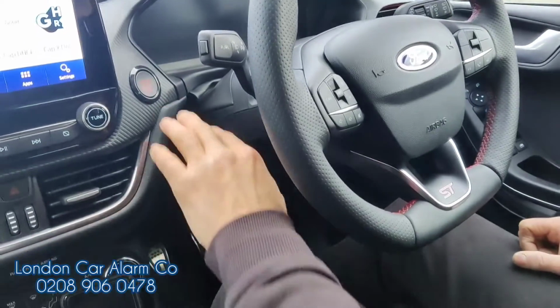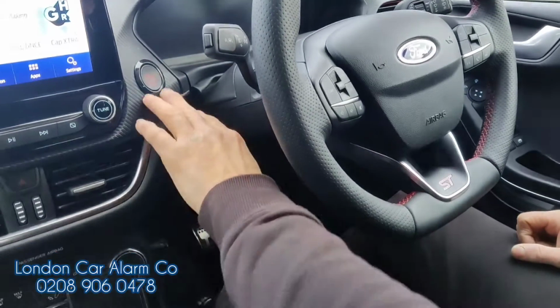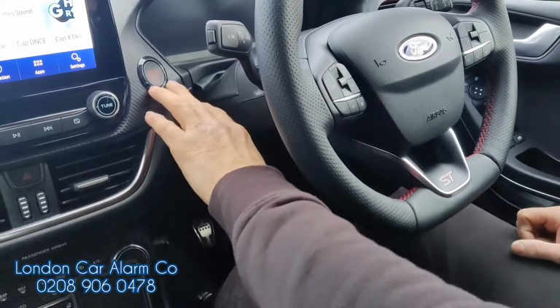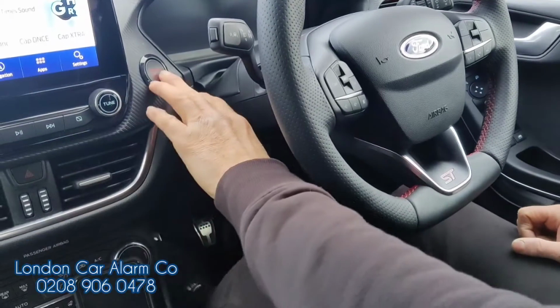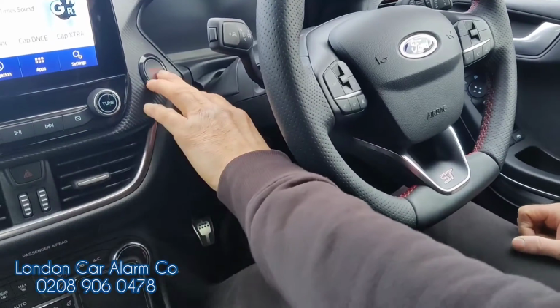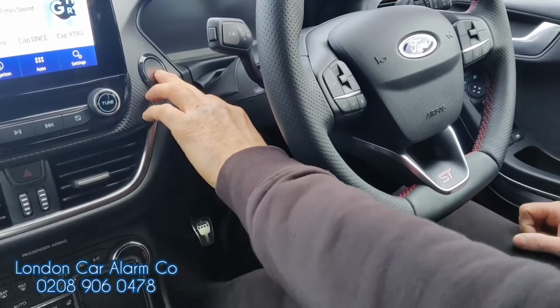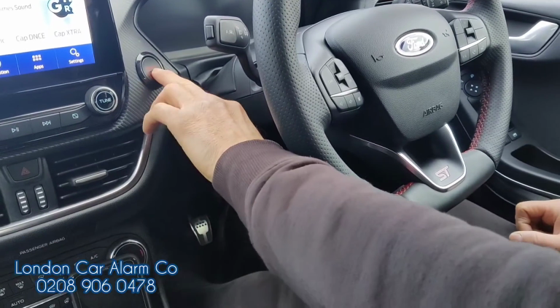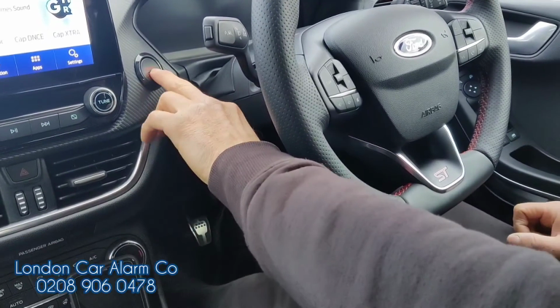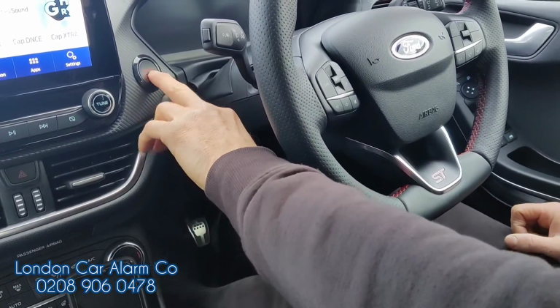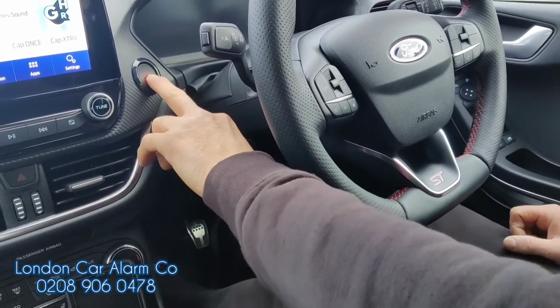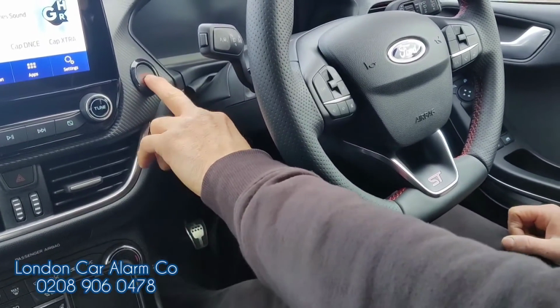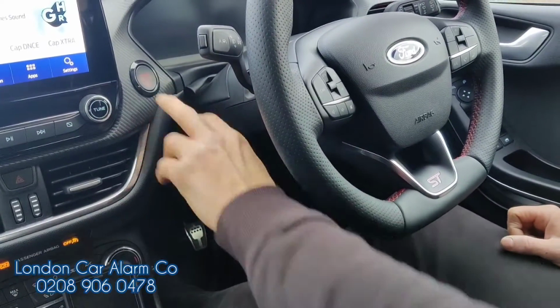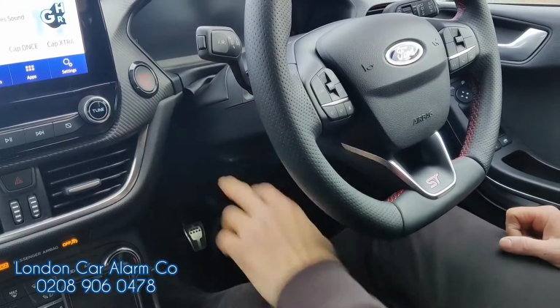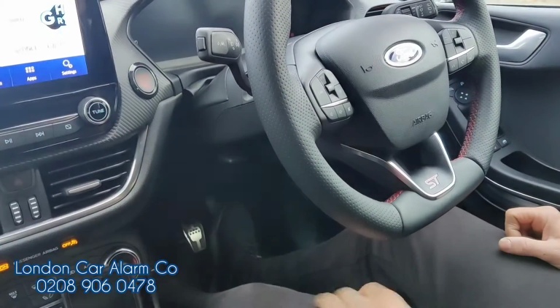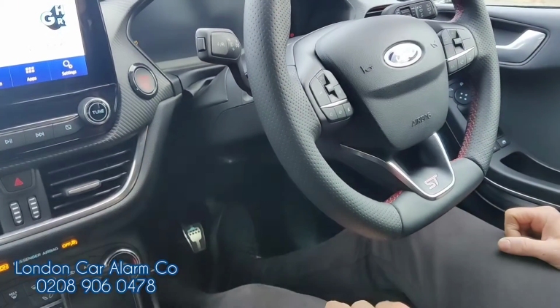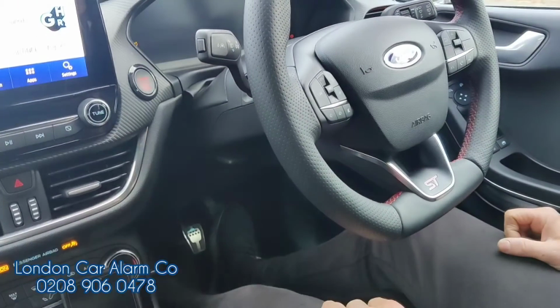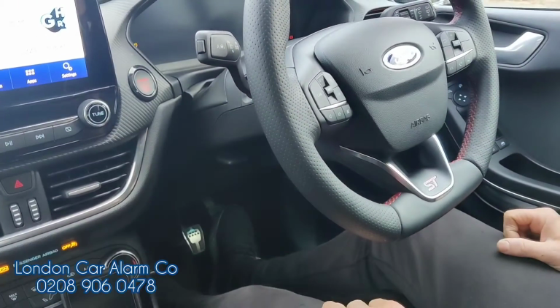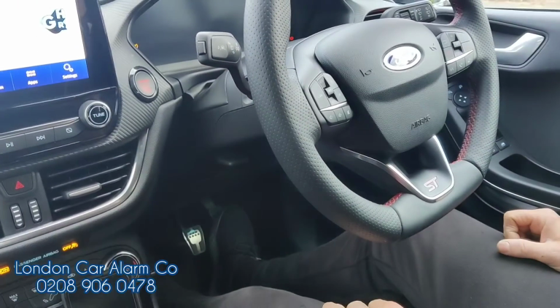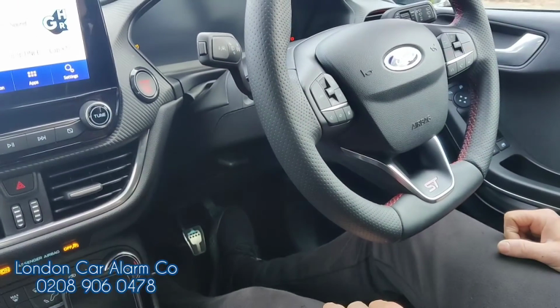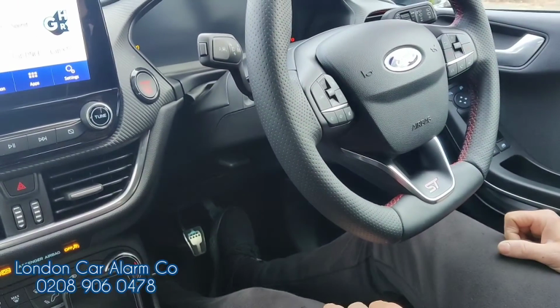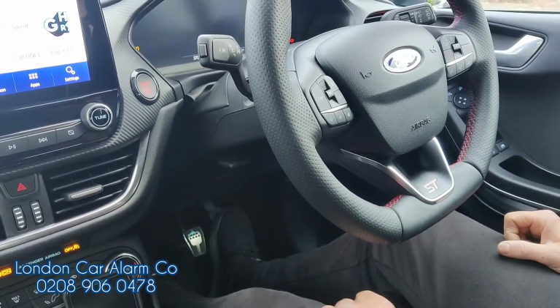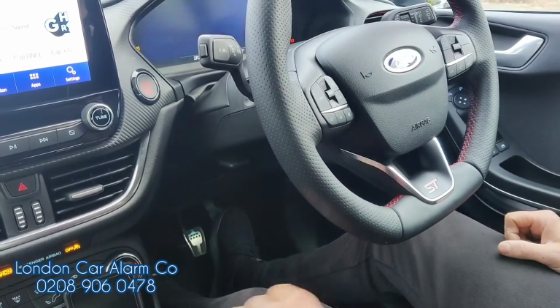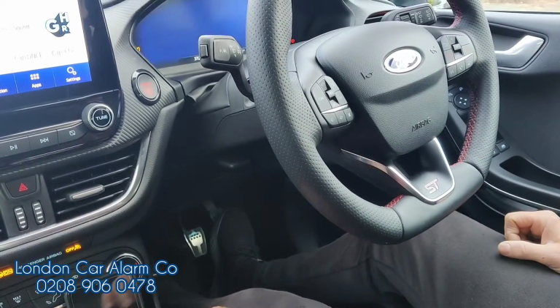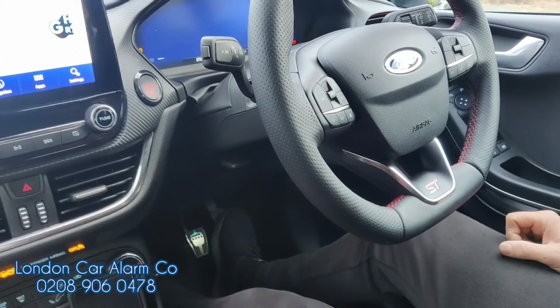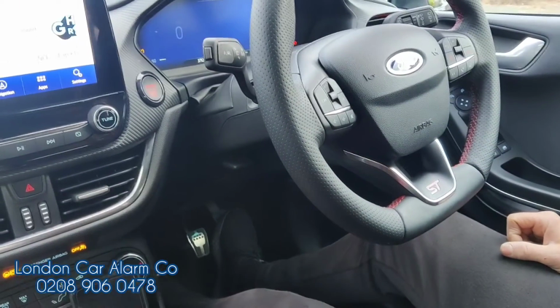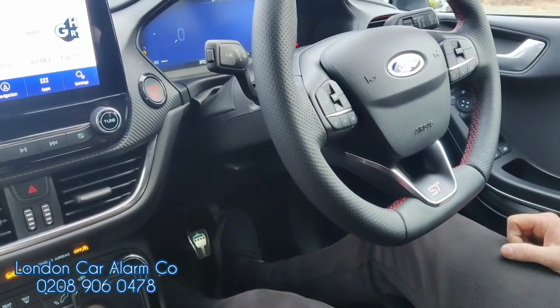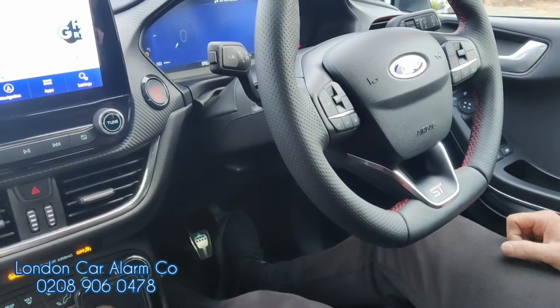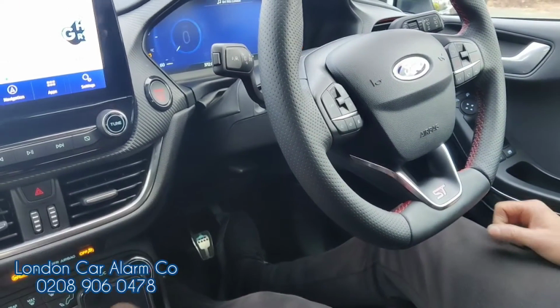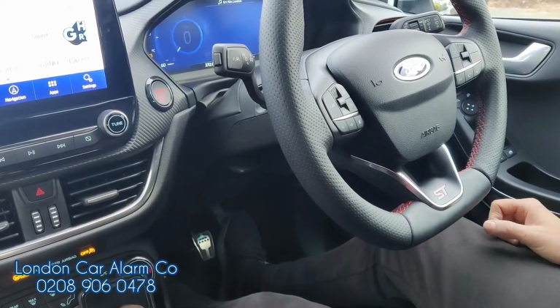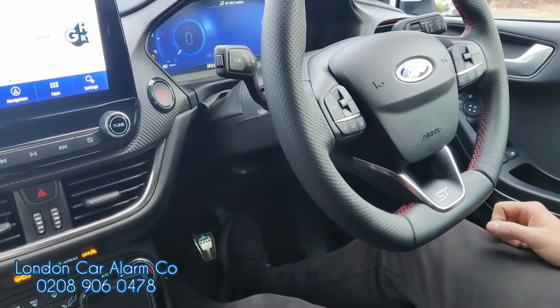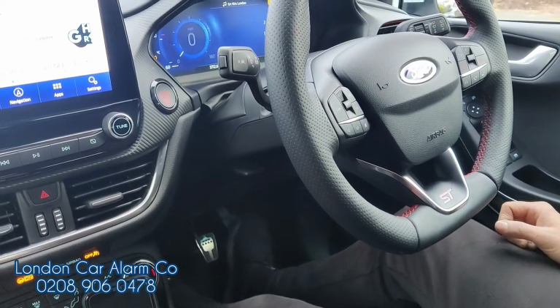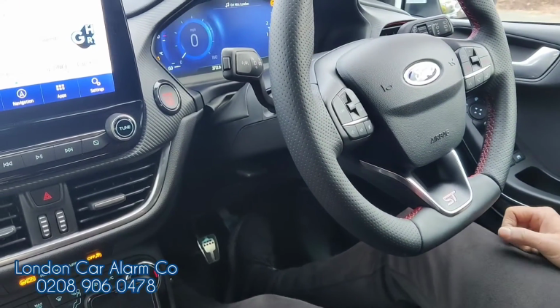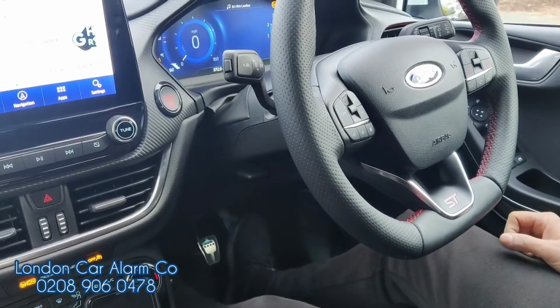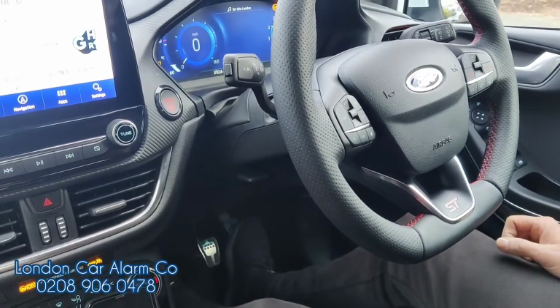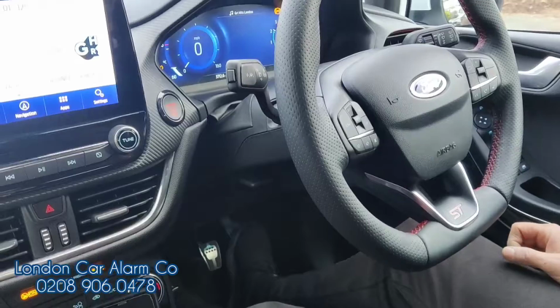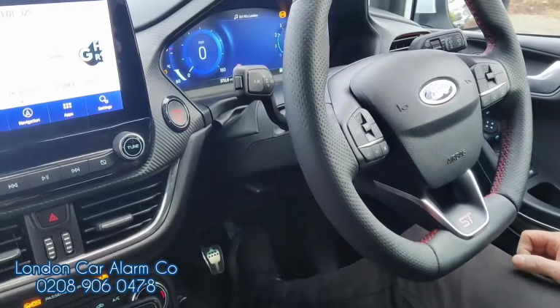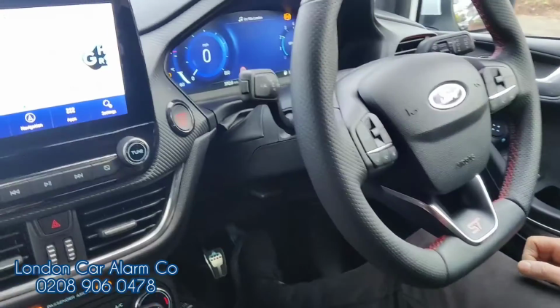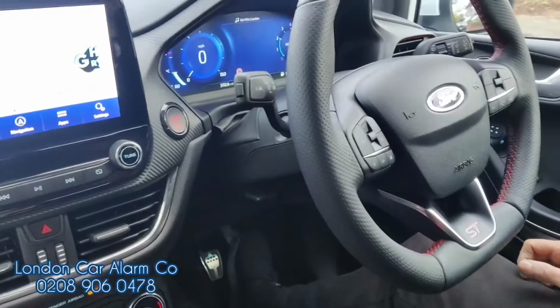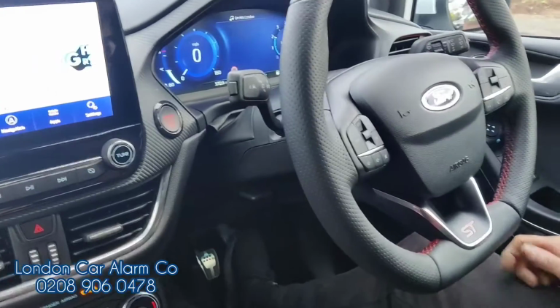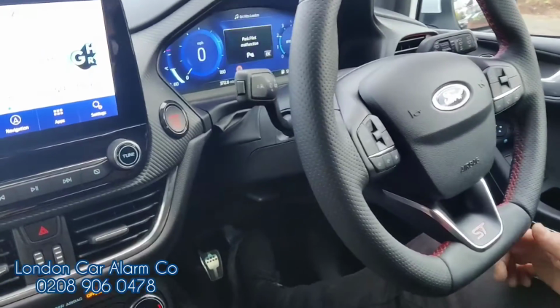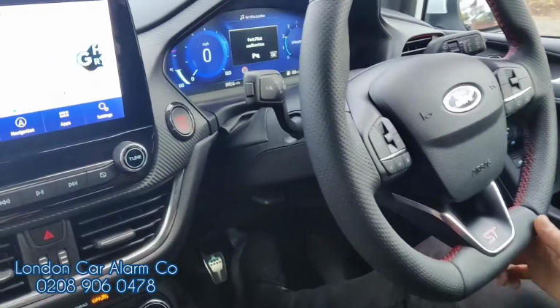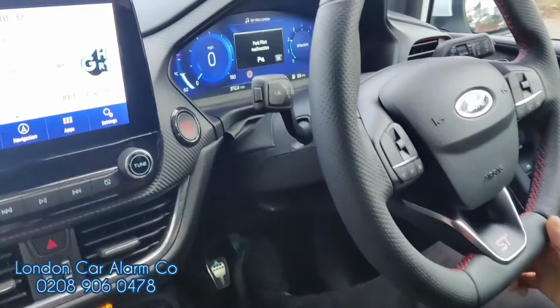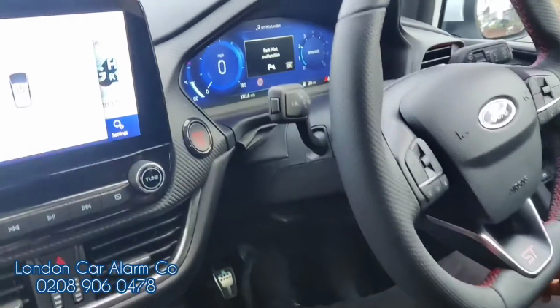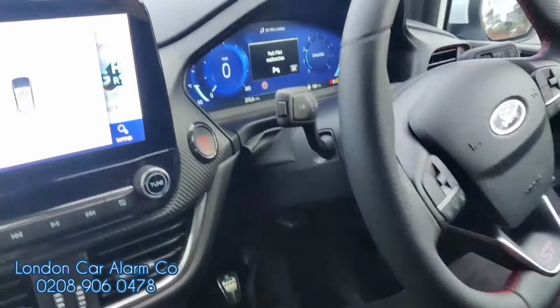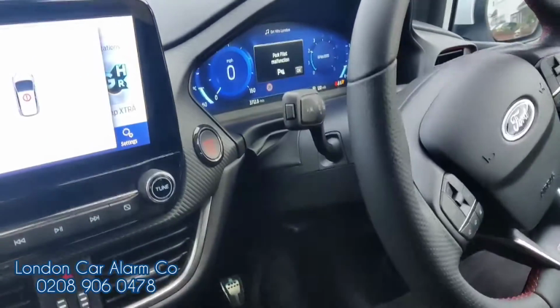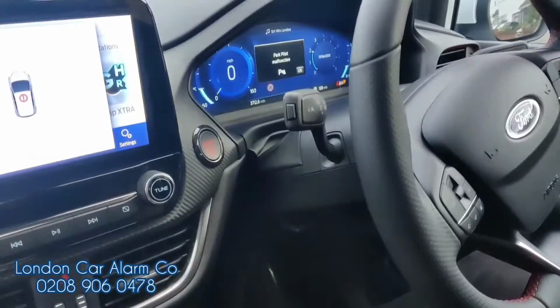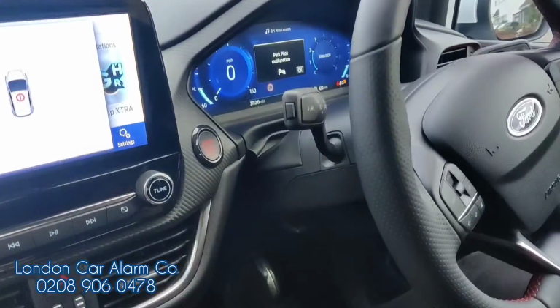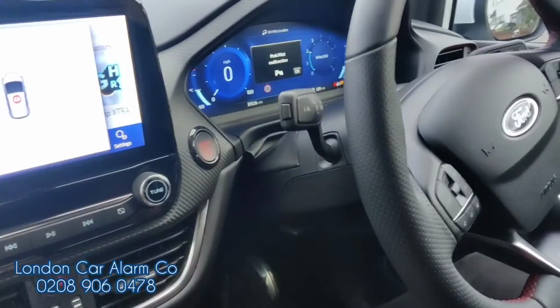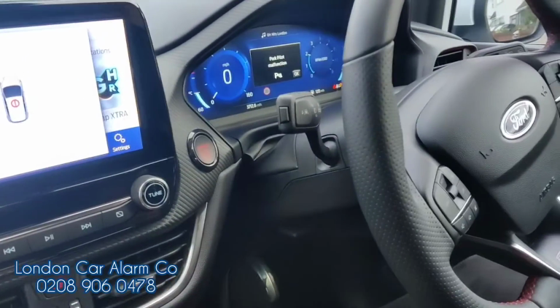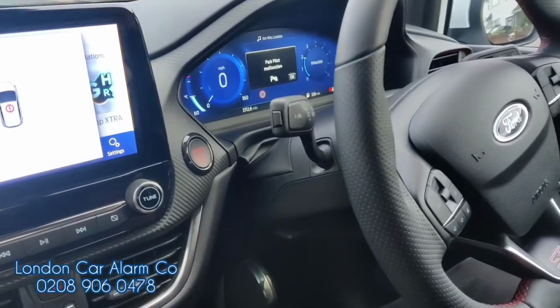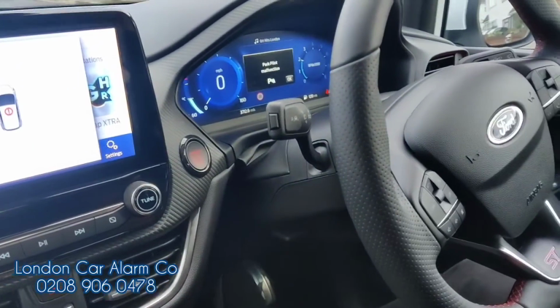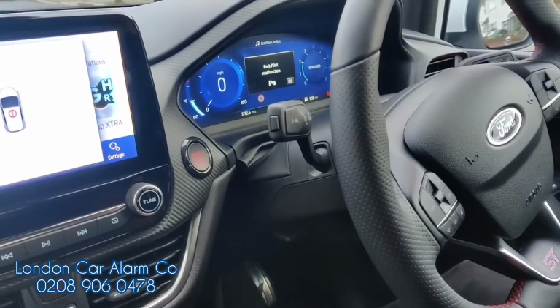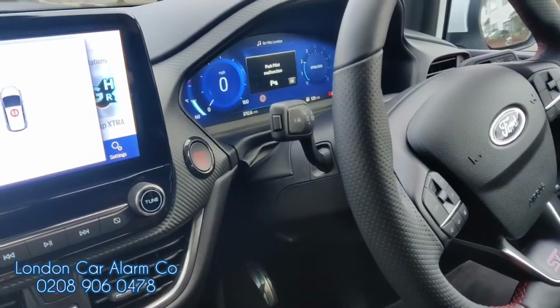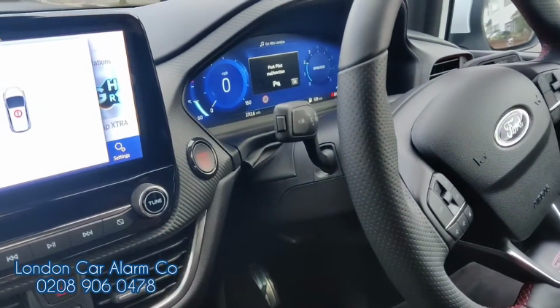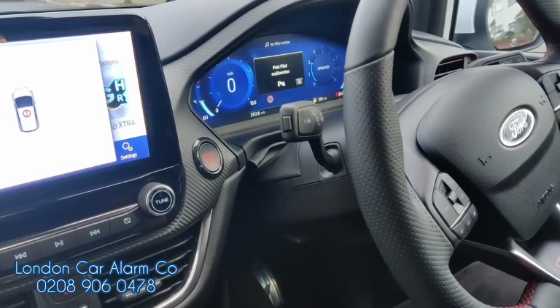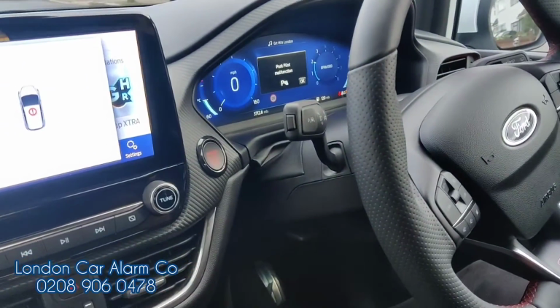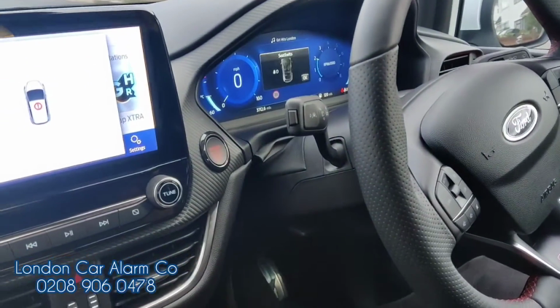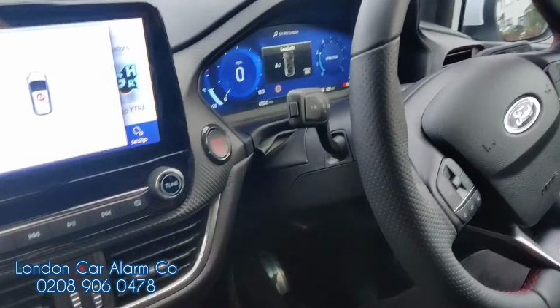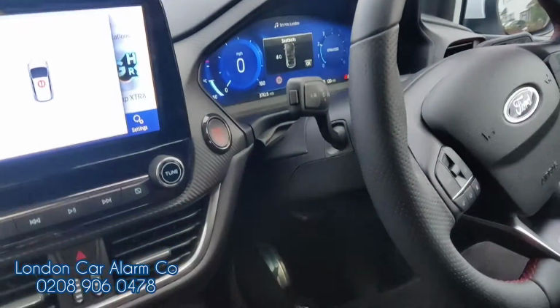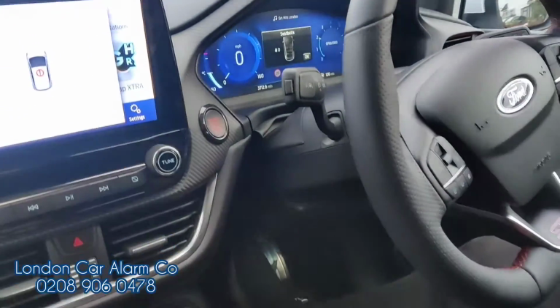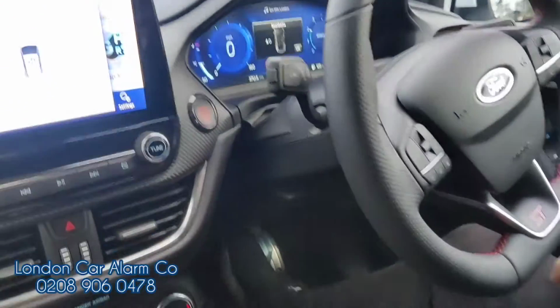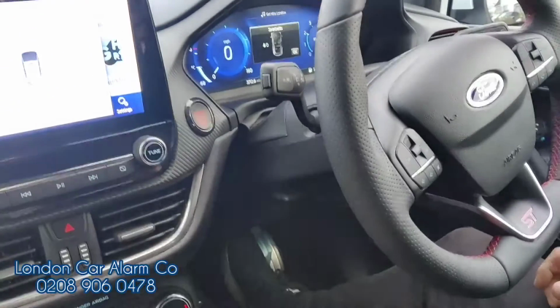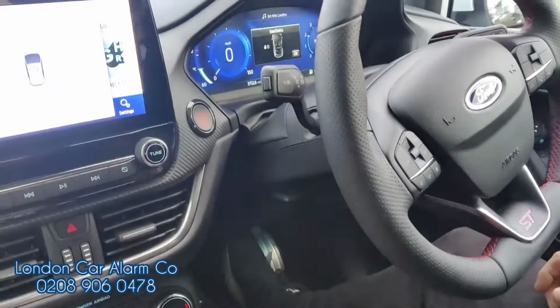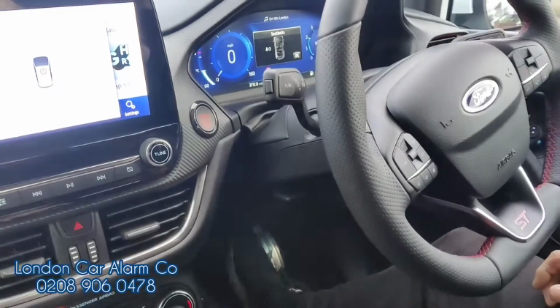So let's just start the vehicle up. We start the vehicle up, go to drive away — vehicle cuts out. As you can see, the vehicle's cut out.